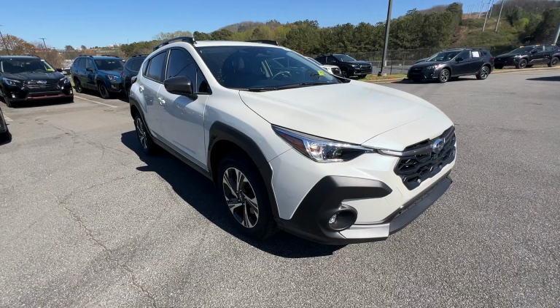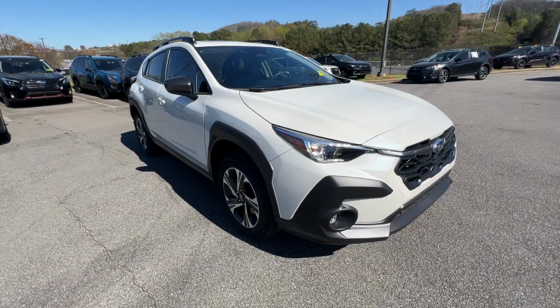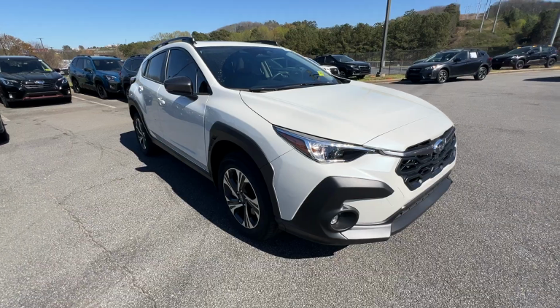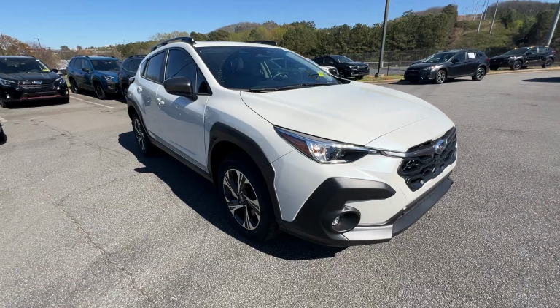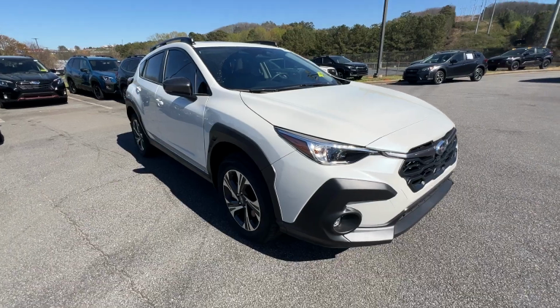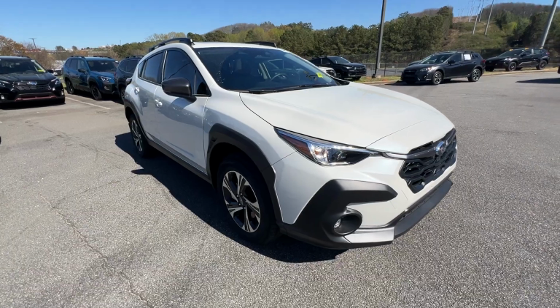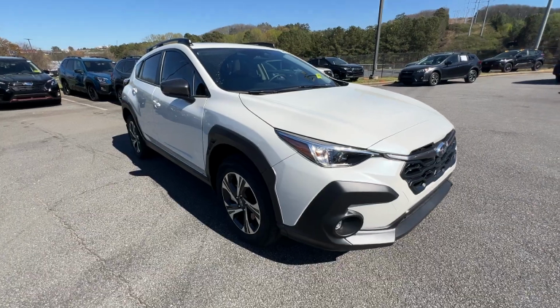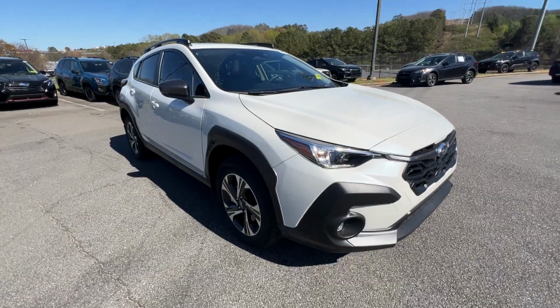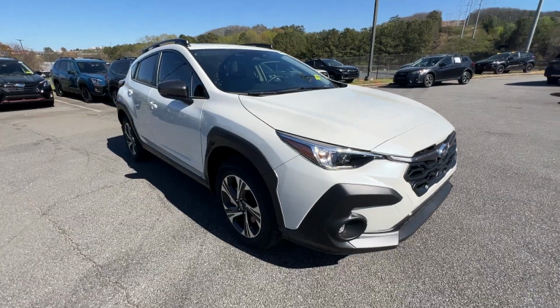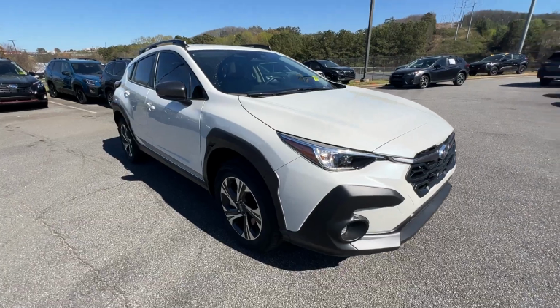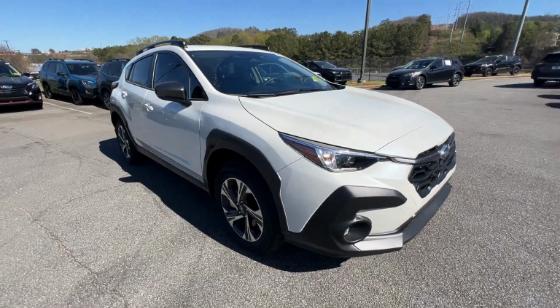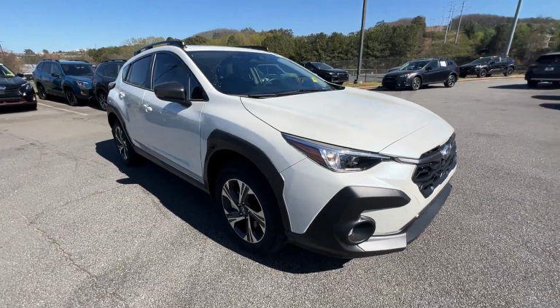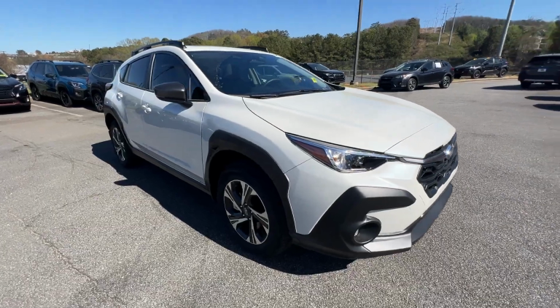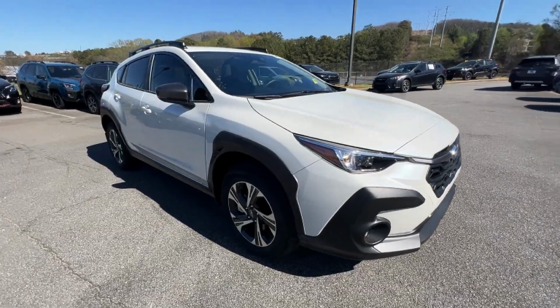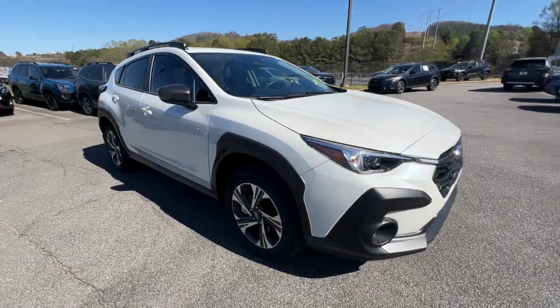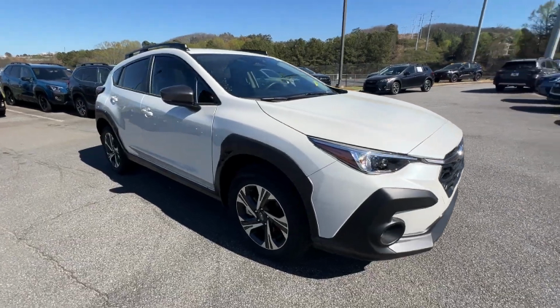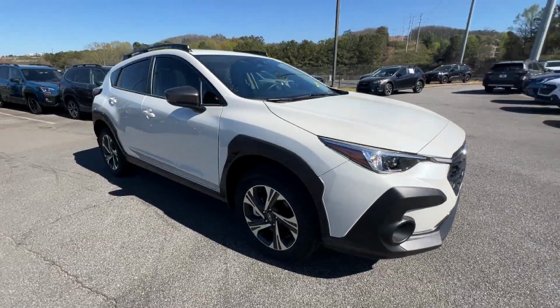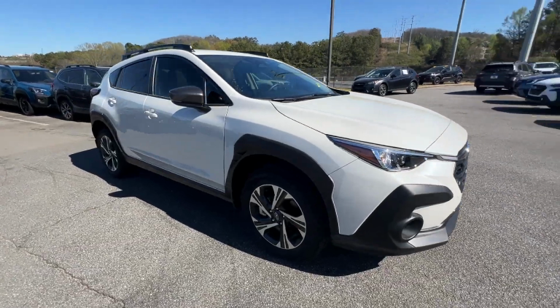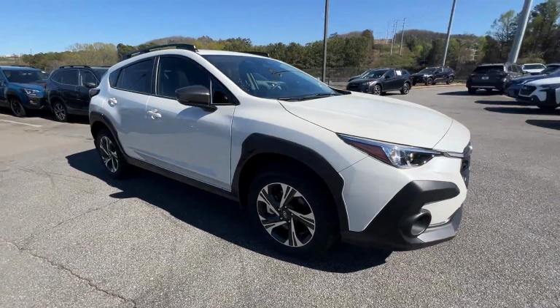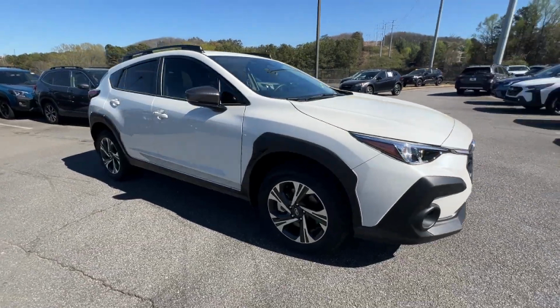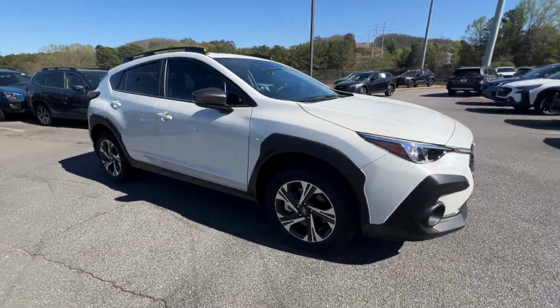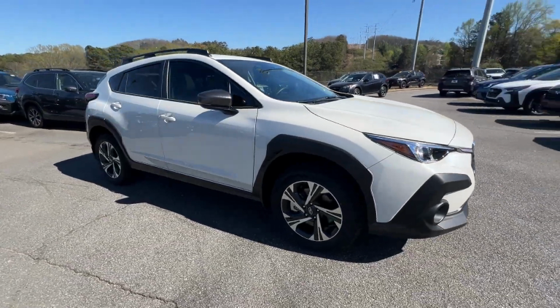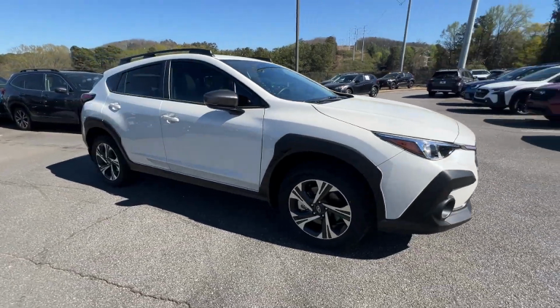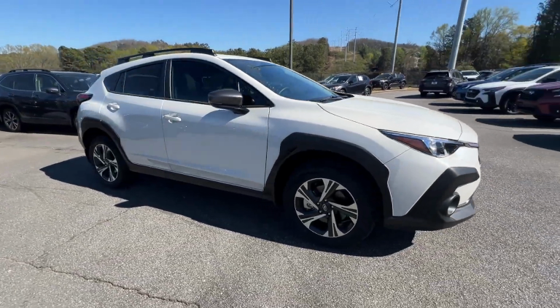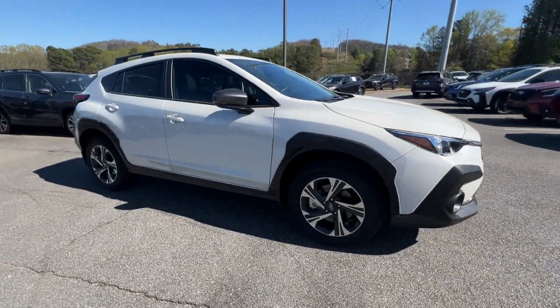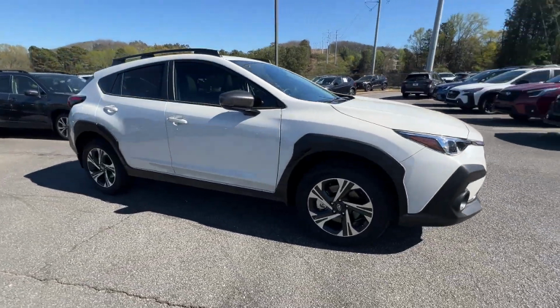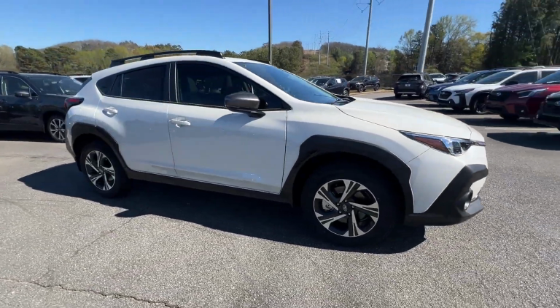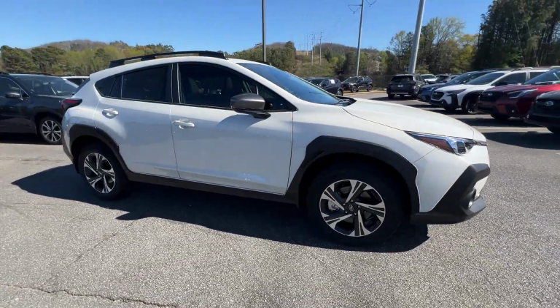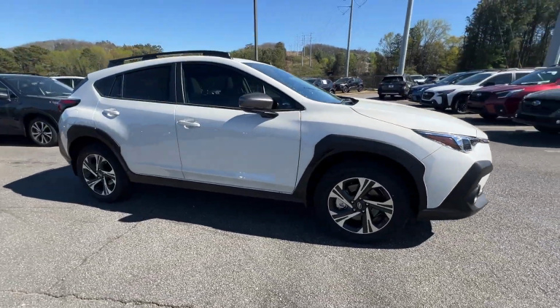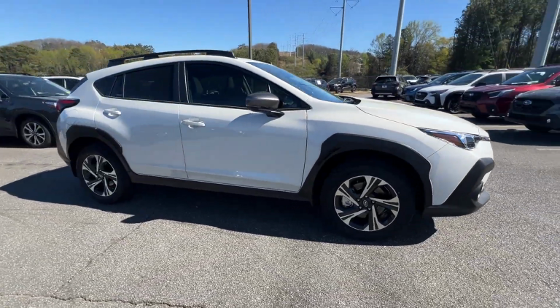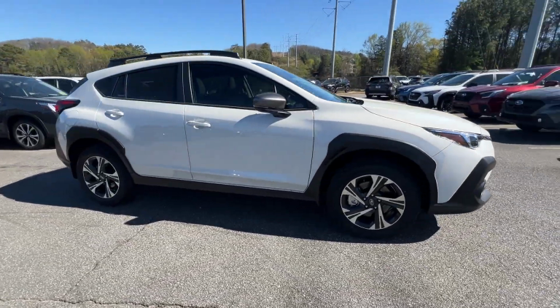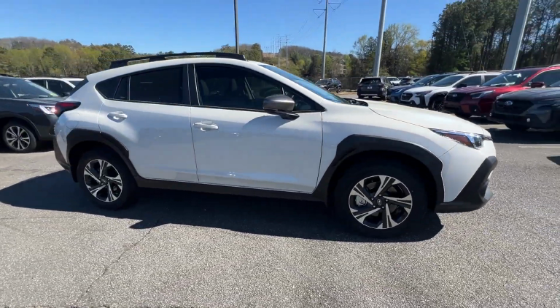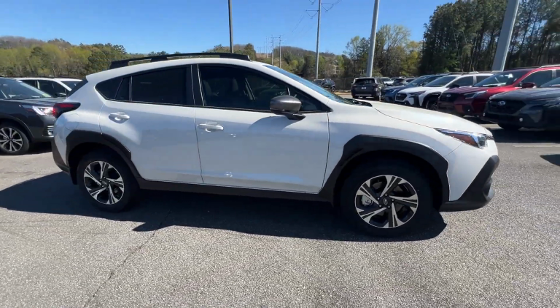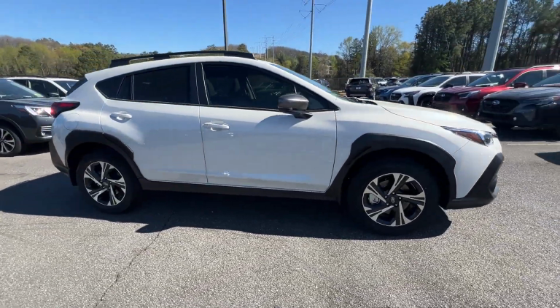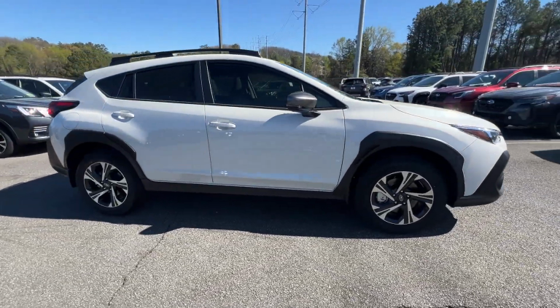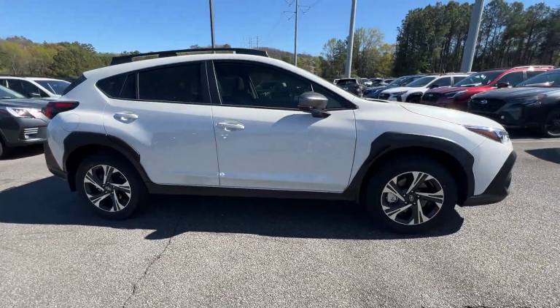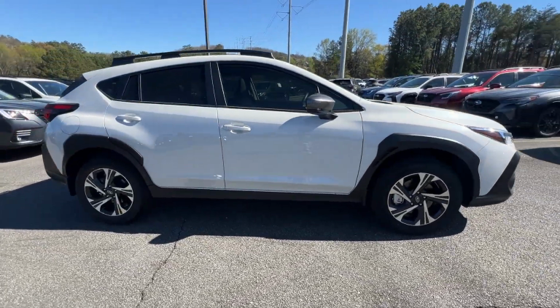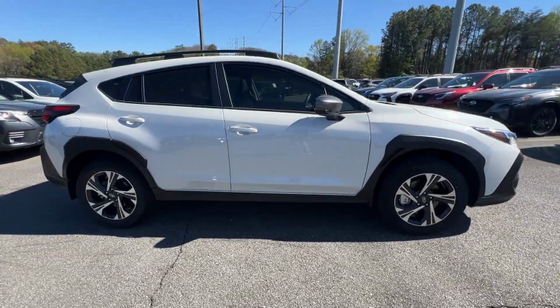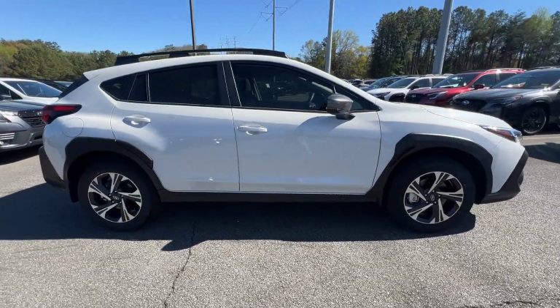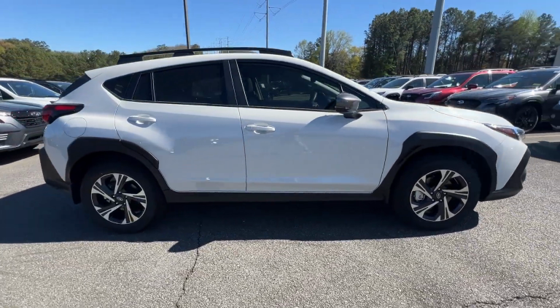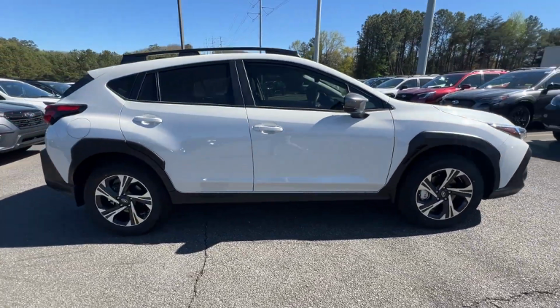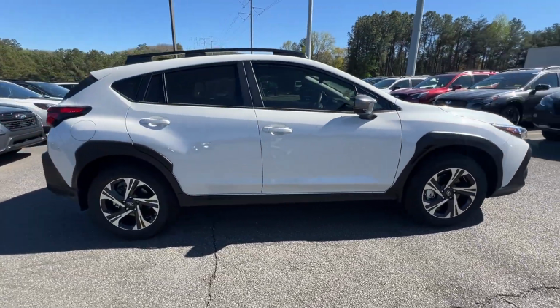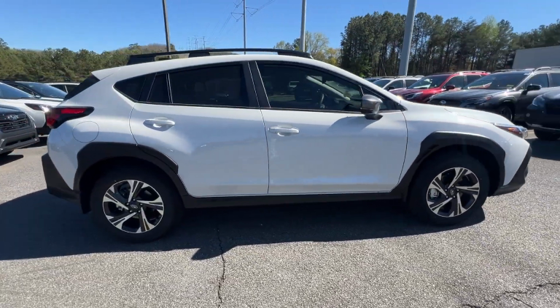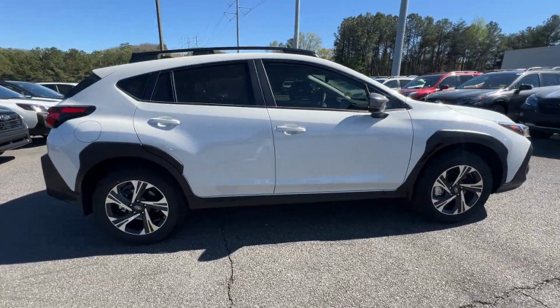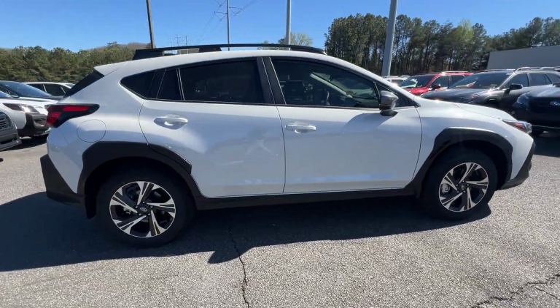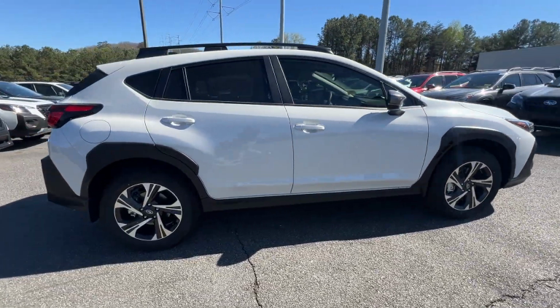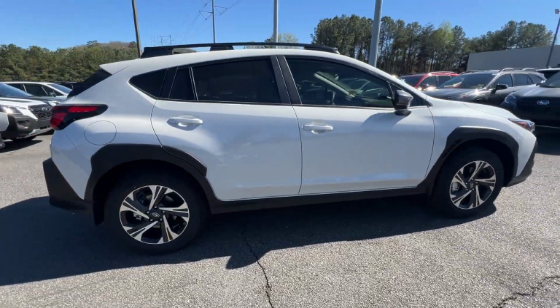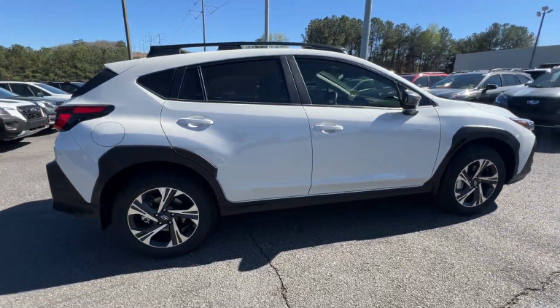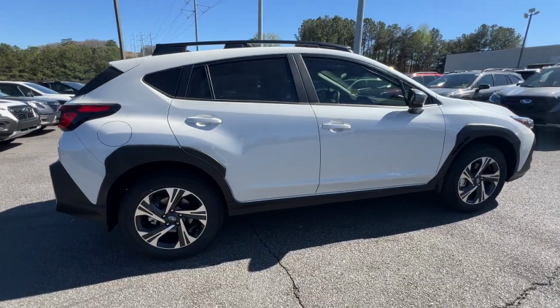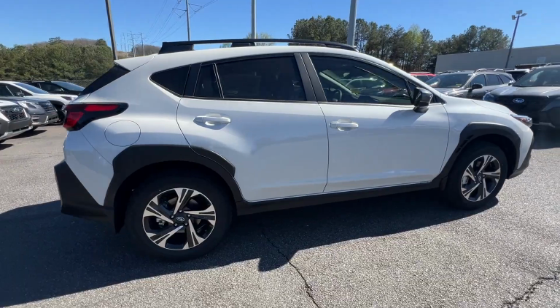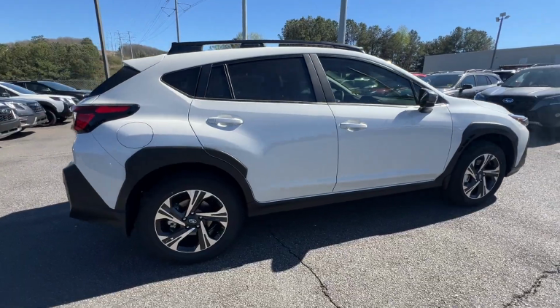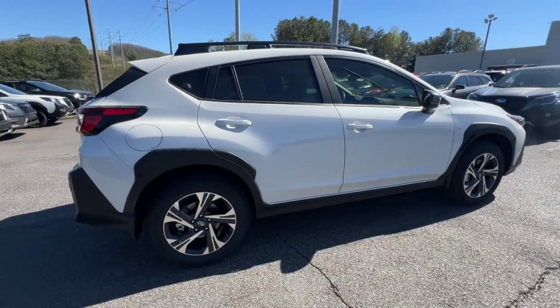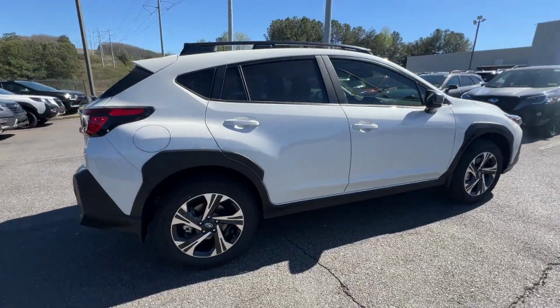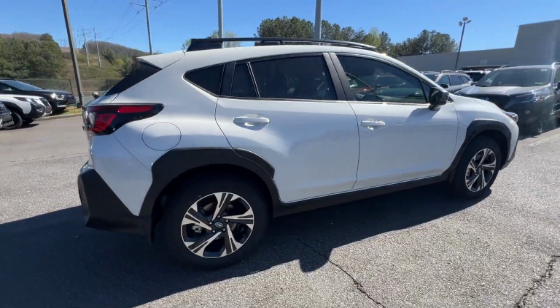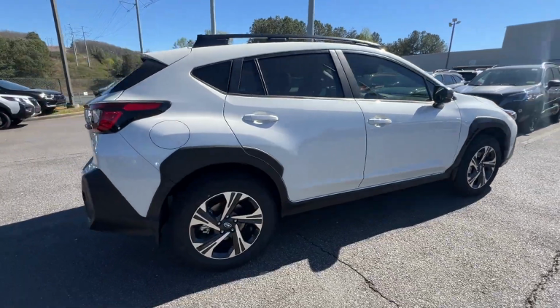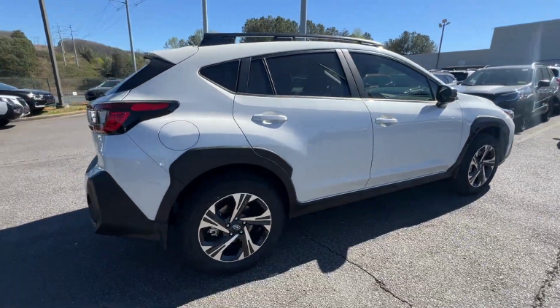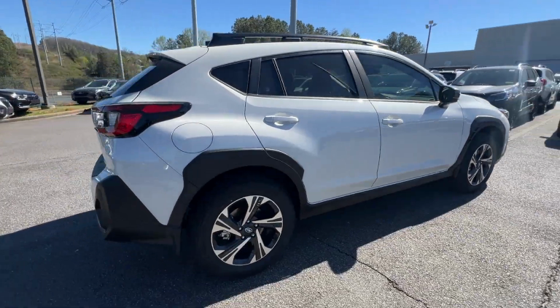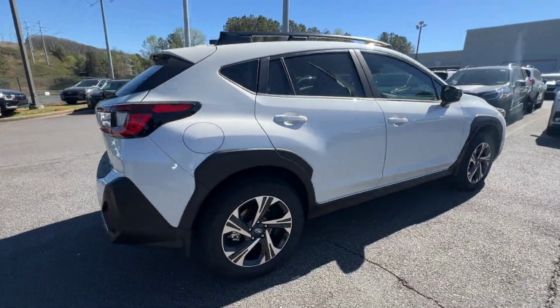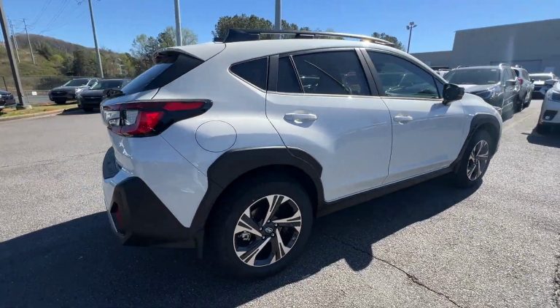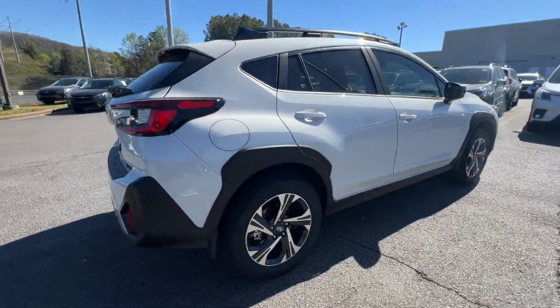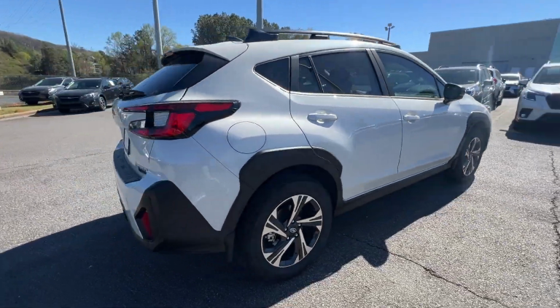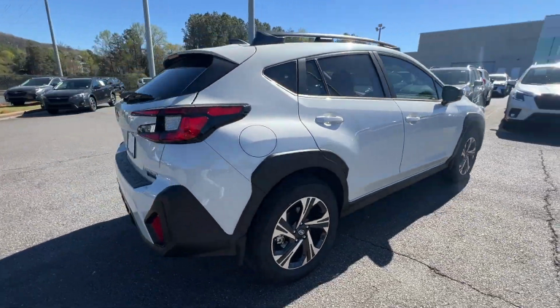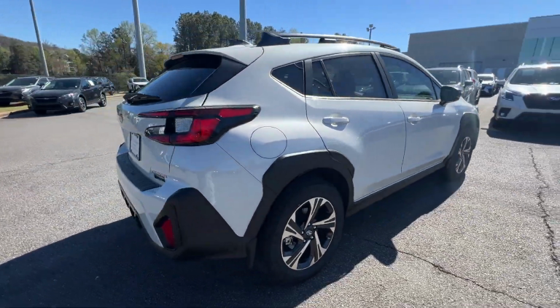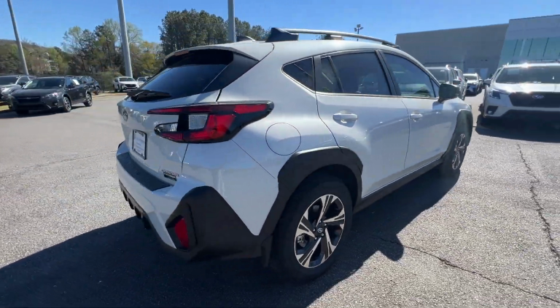2024 Subaru Crosstrek. This SUV offers space as well as power and performance.